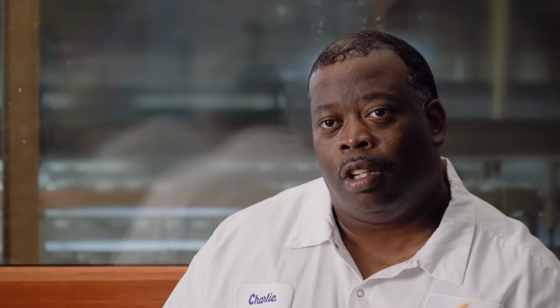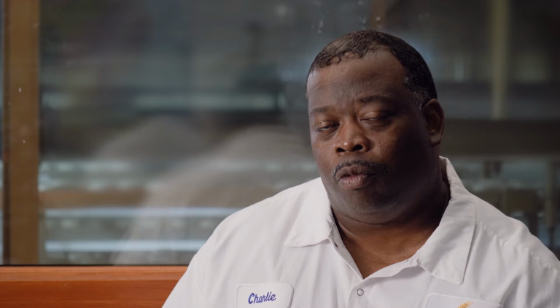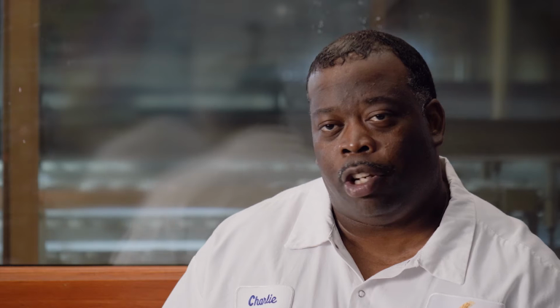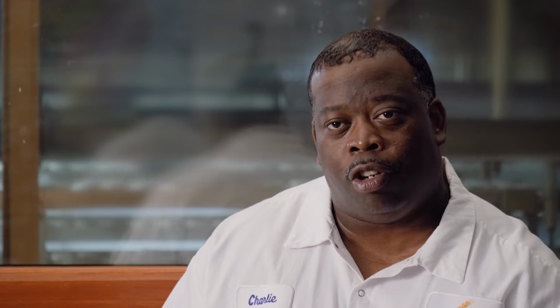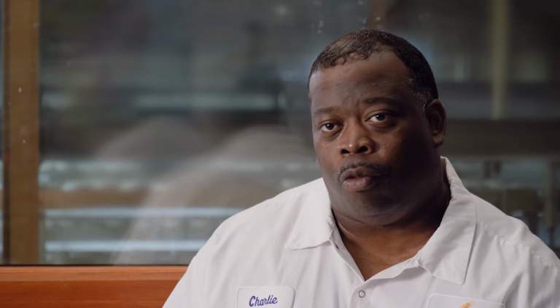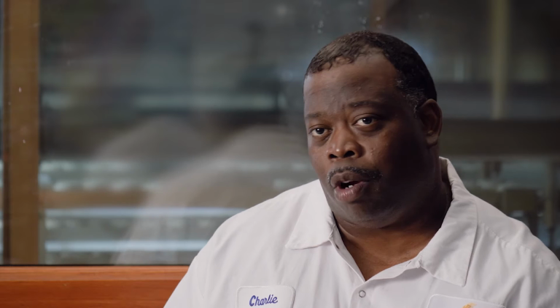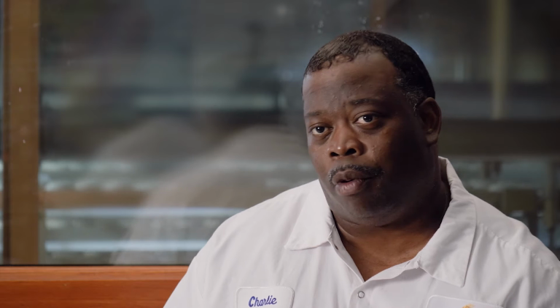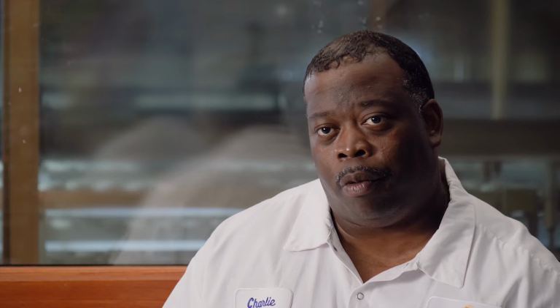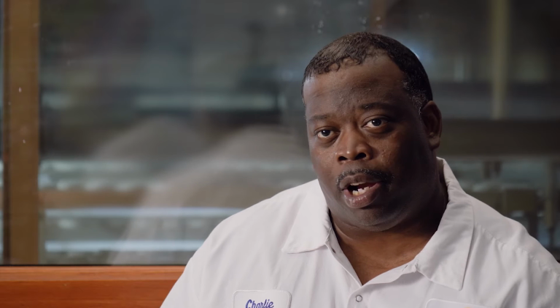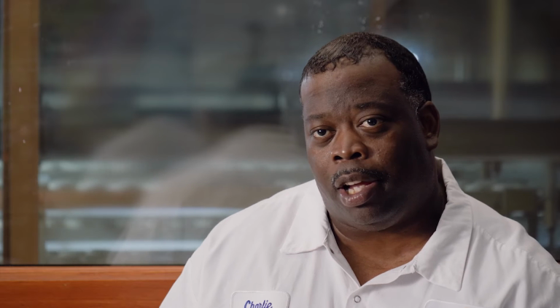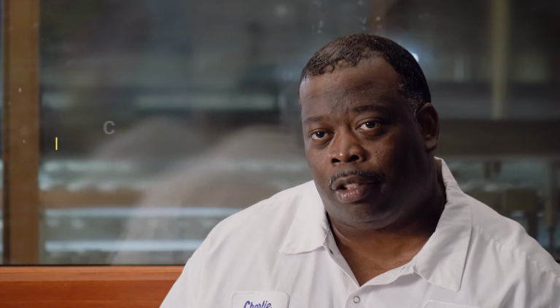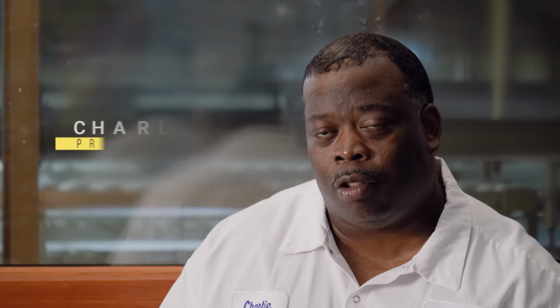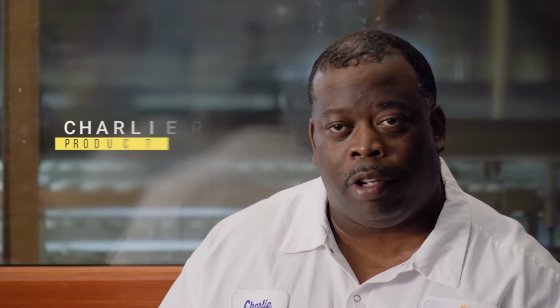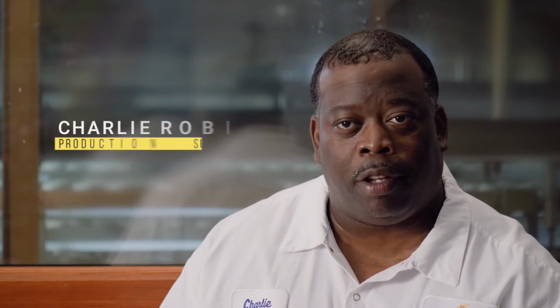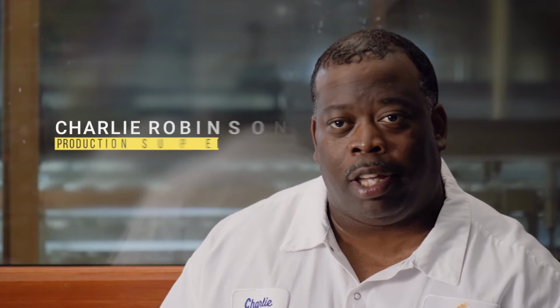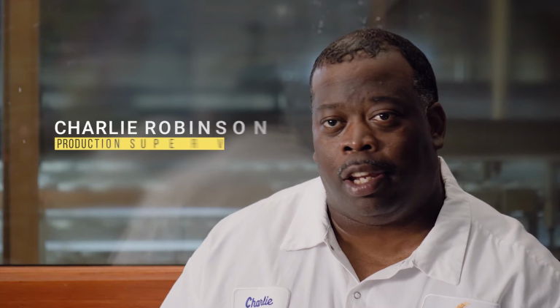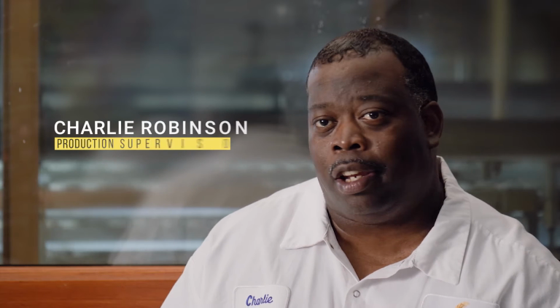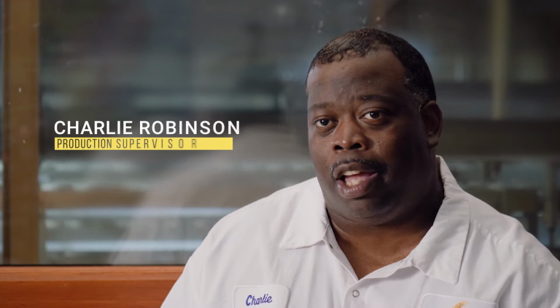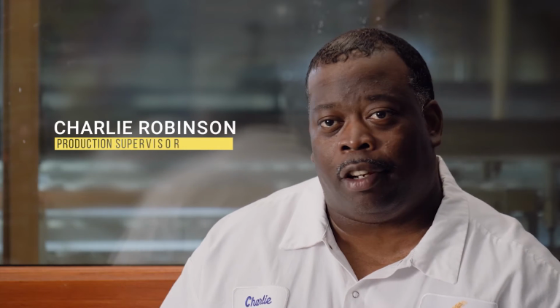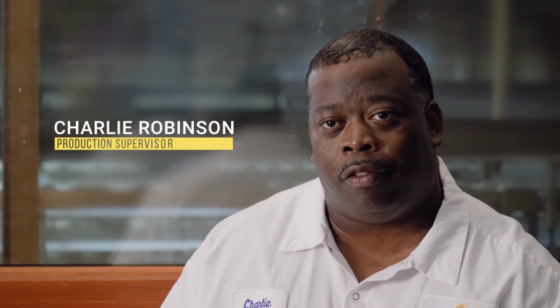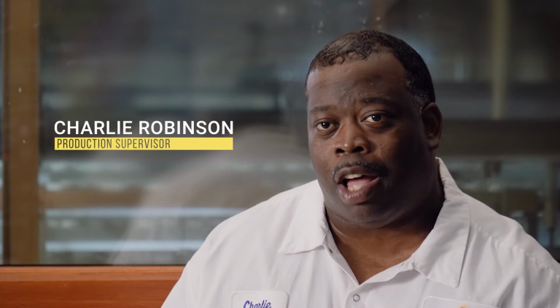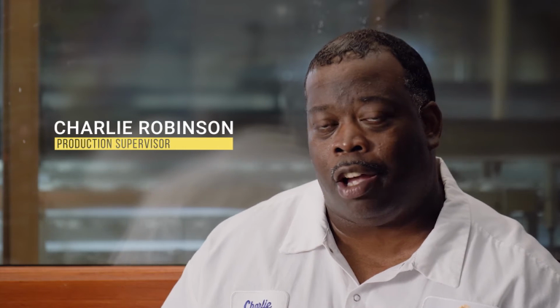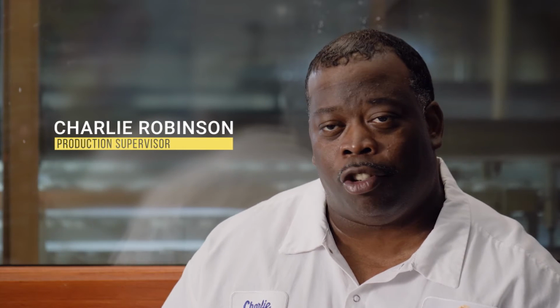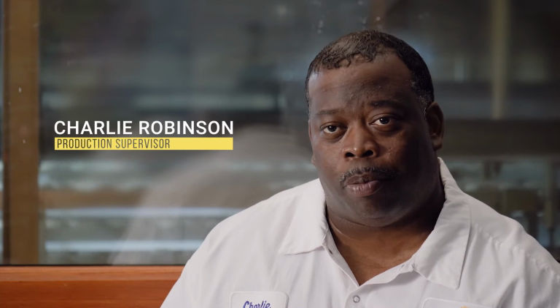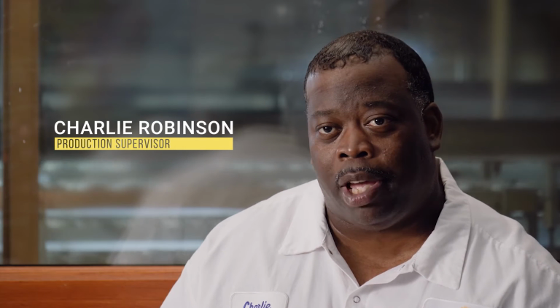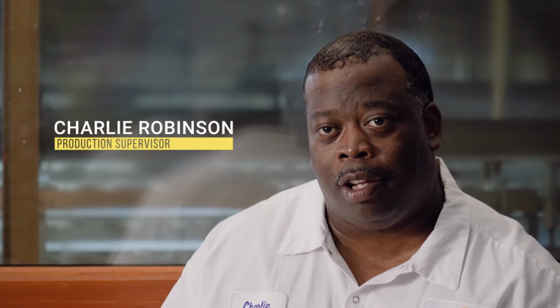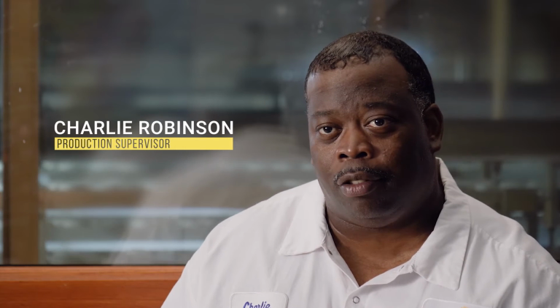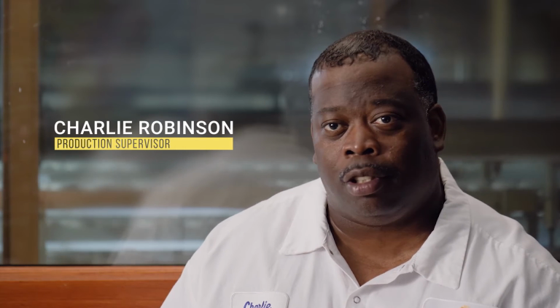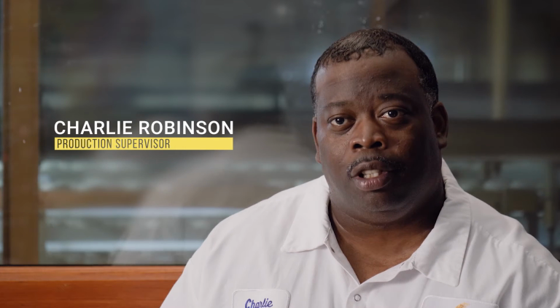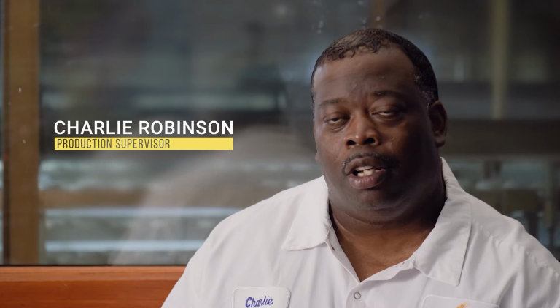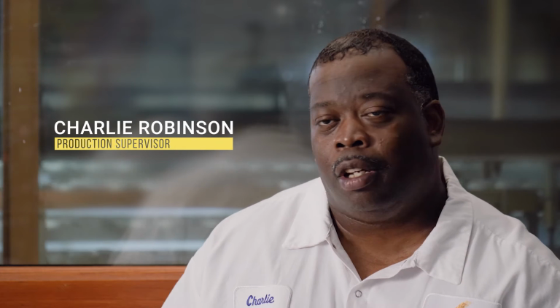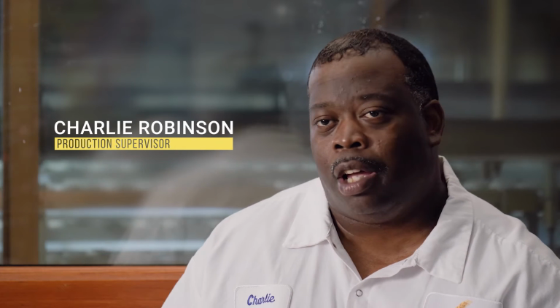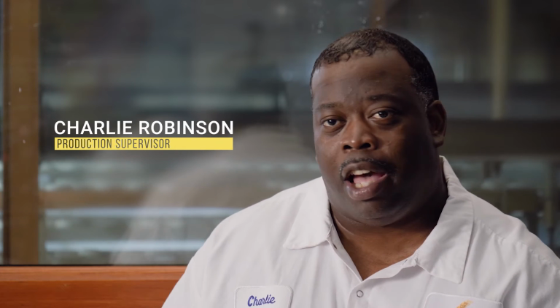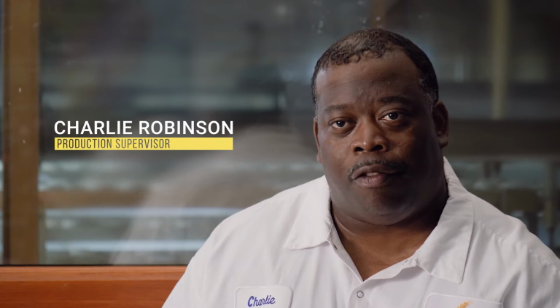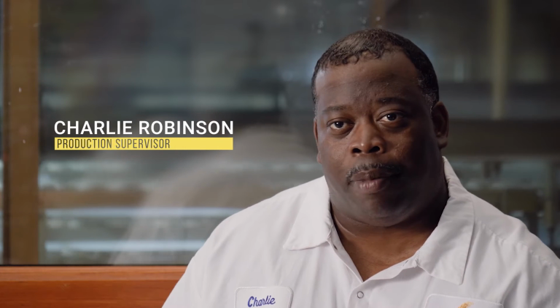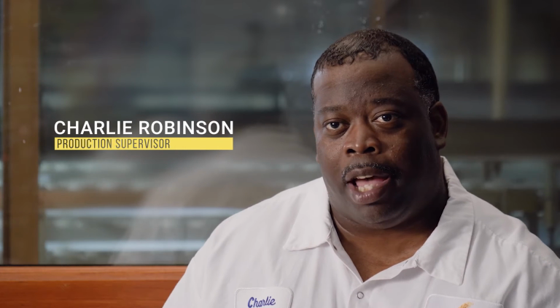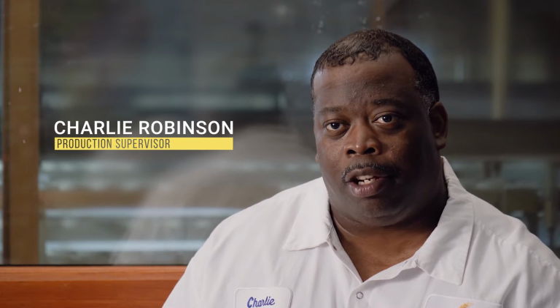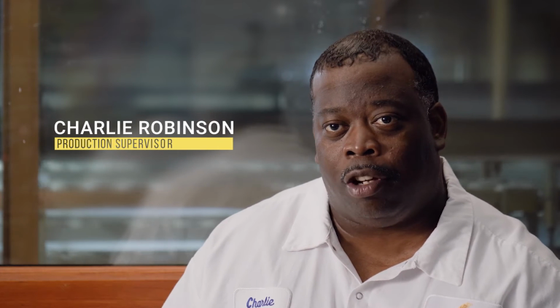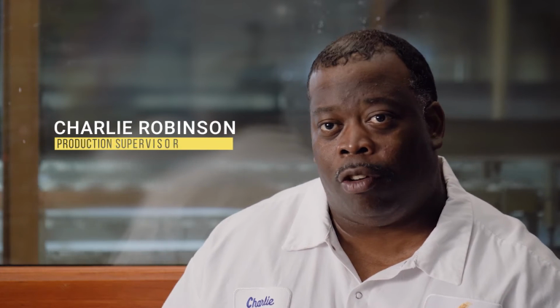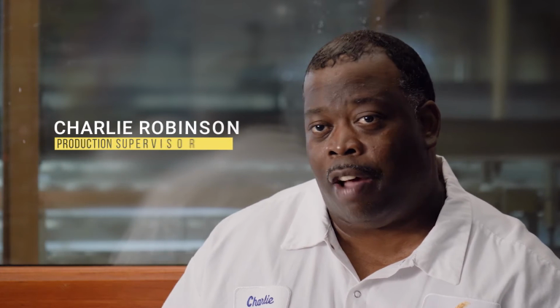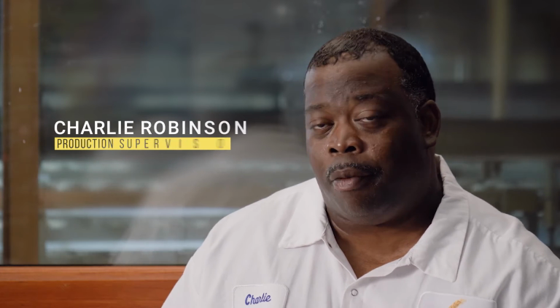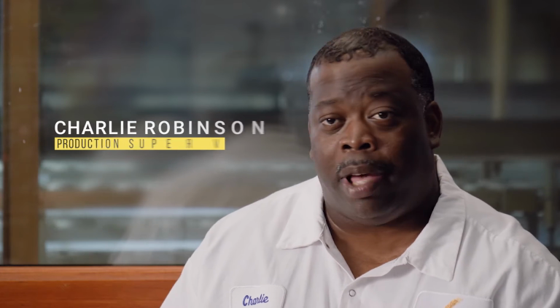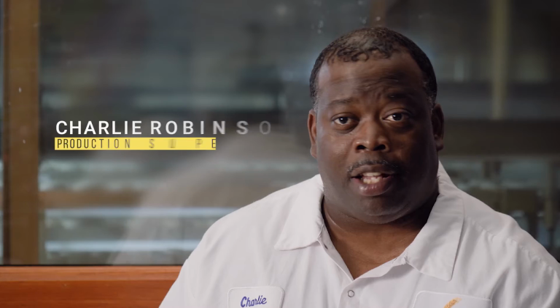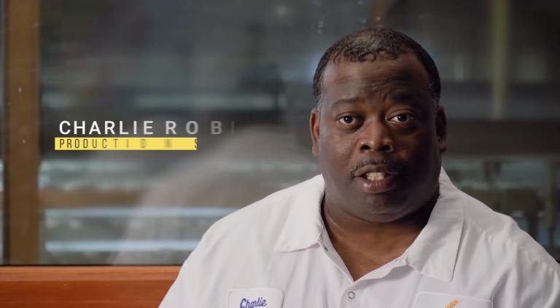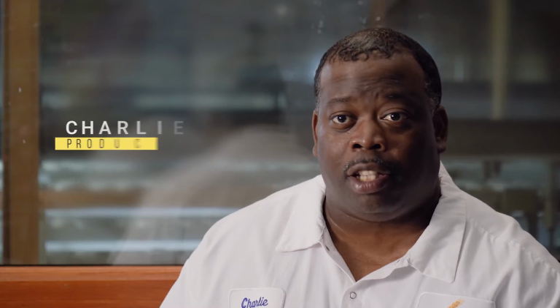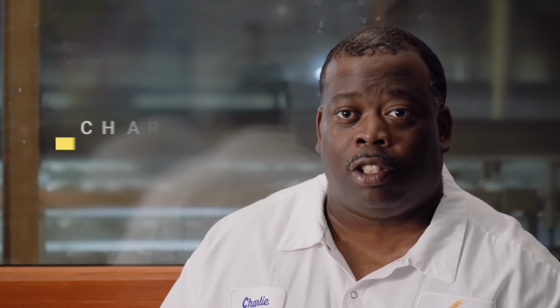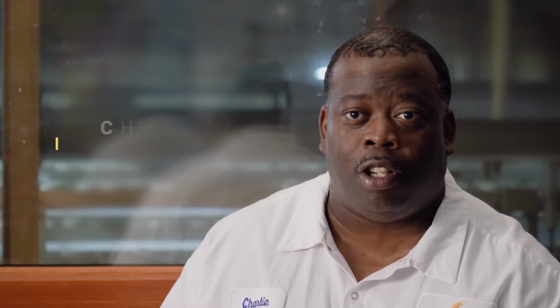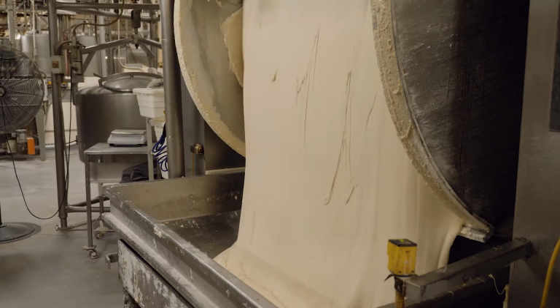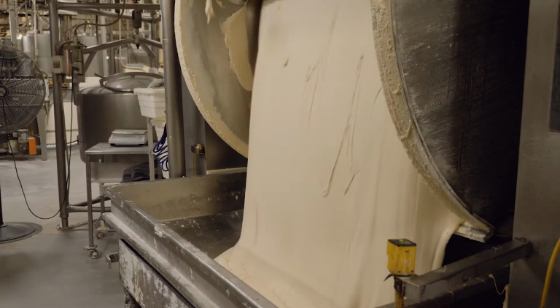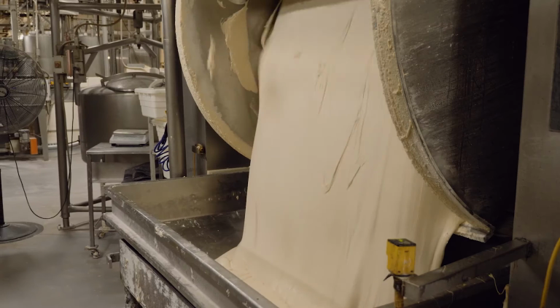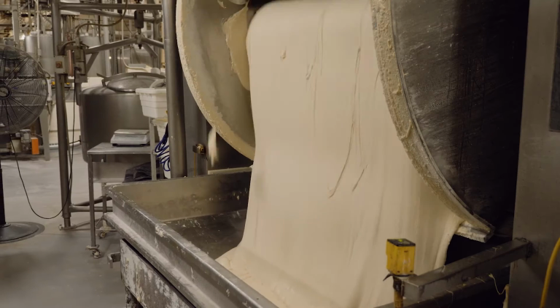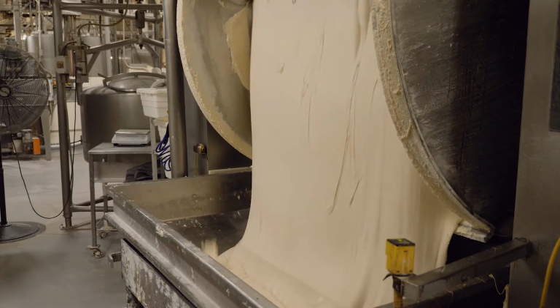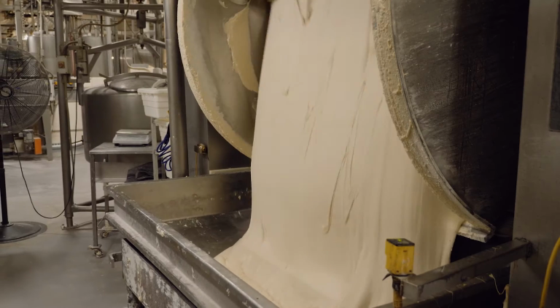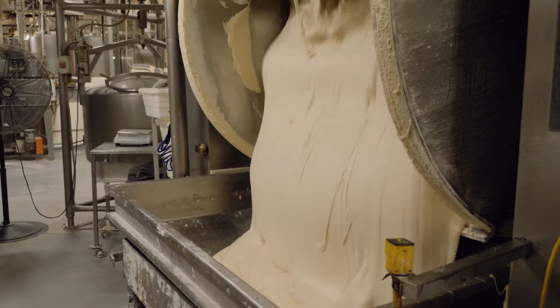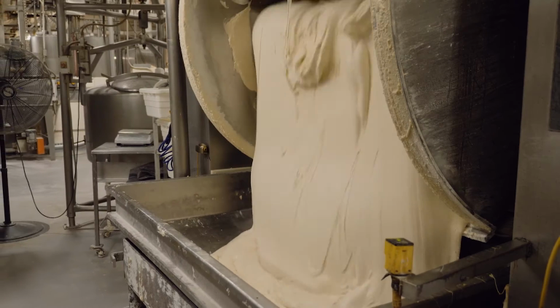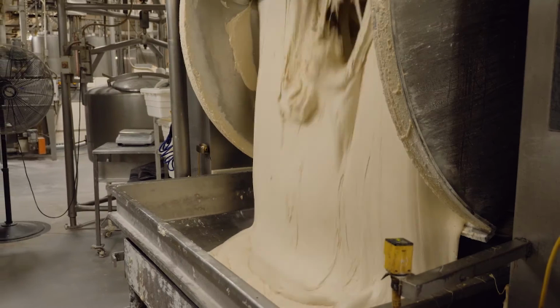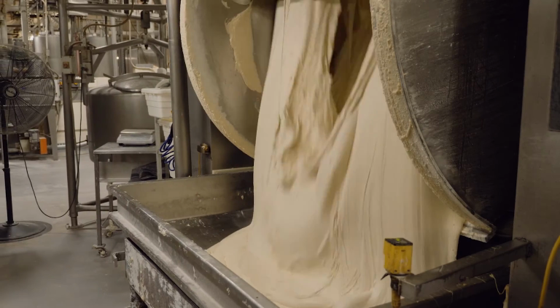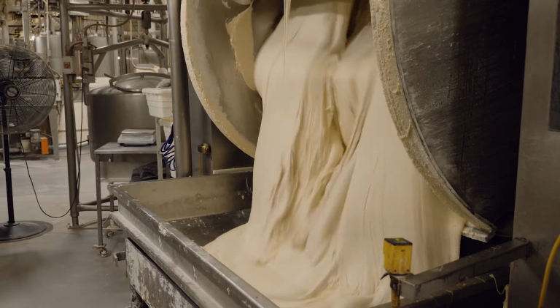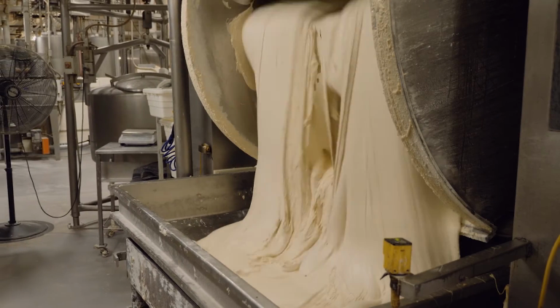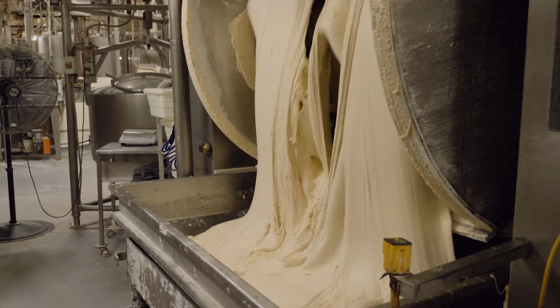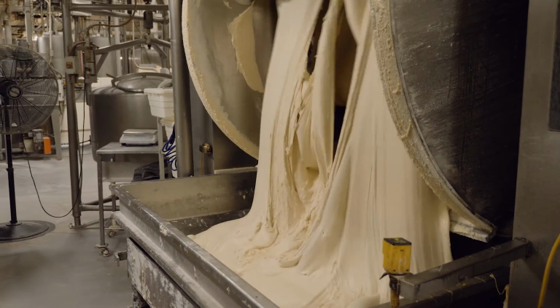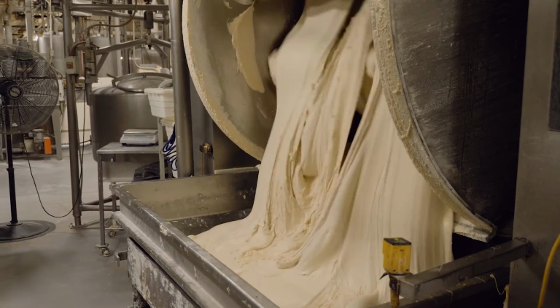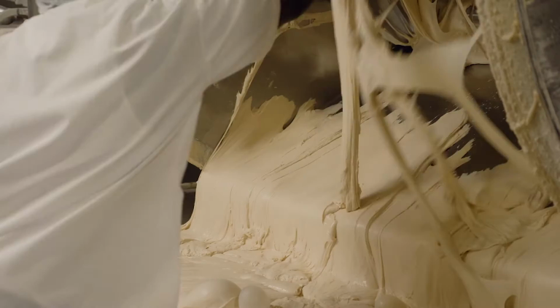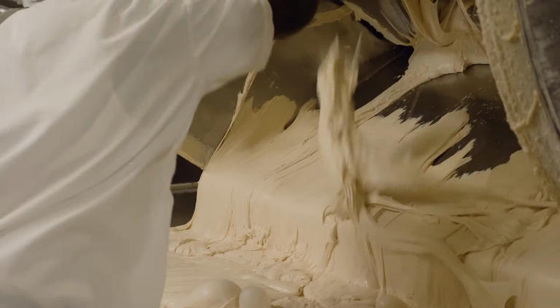We didn't know where we were at, so we could get a negative 900 pounds, have a bad dough, have a bad six doughs, and not know why we were having that problem.